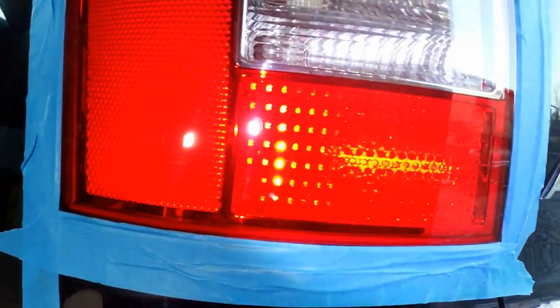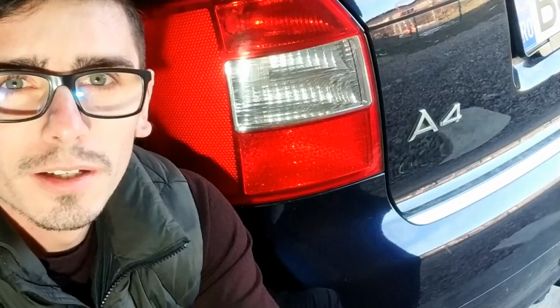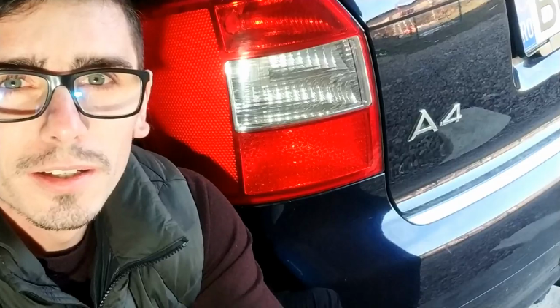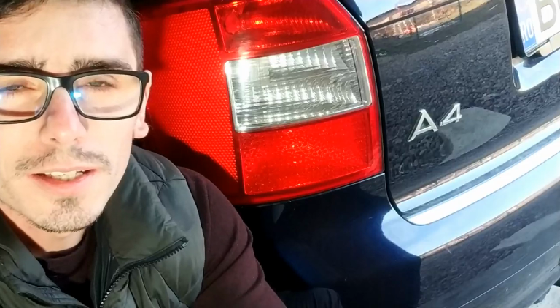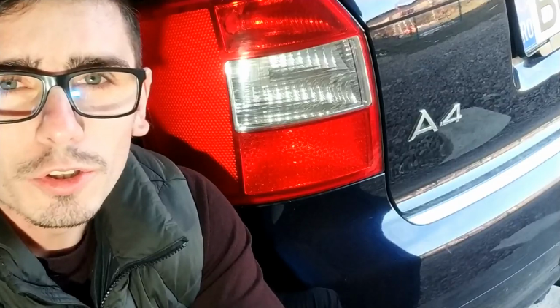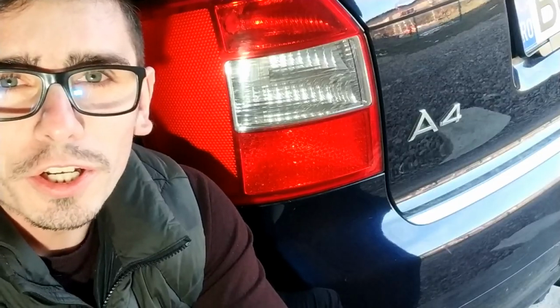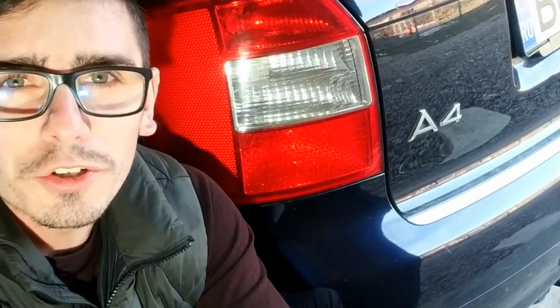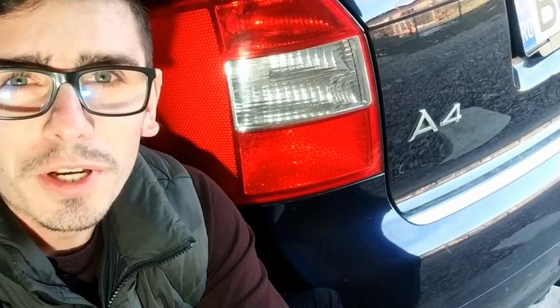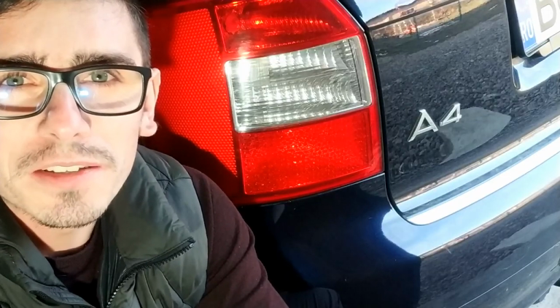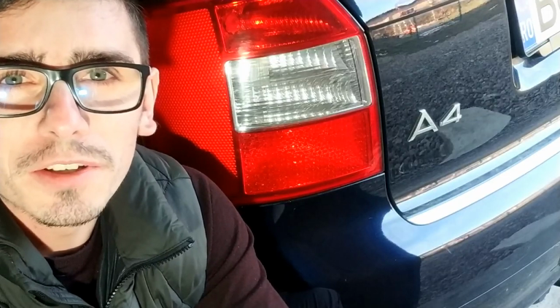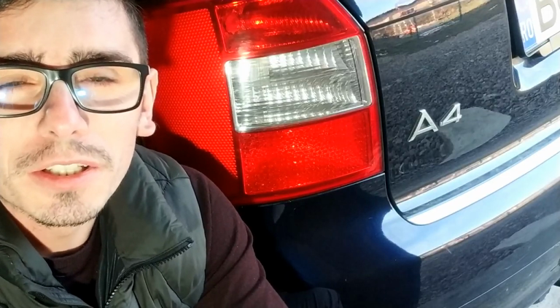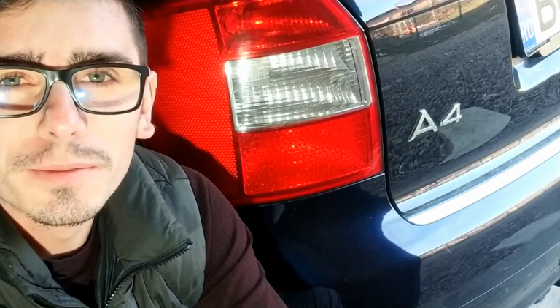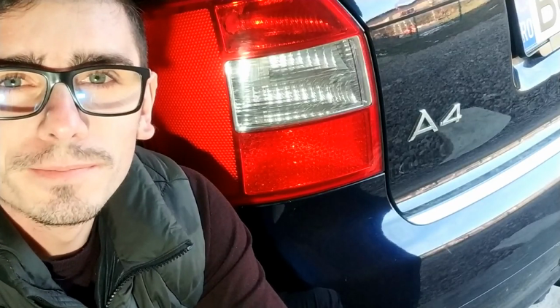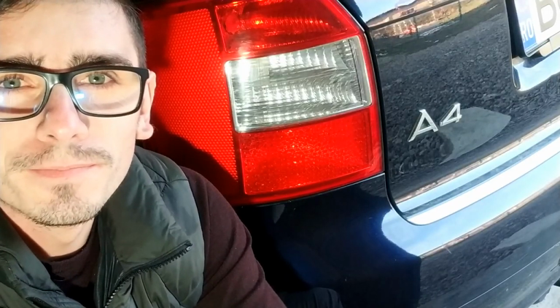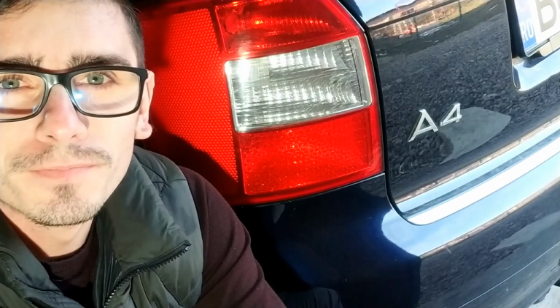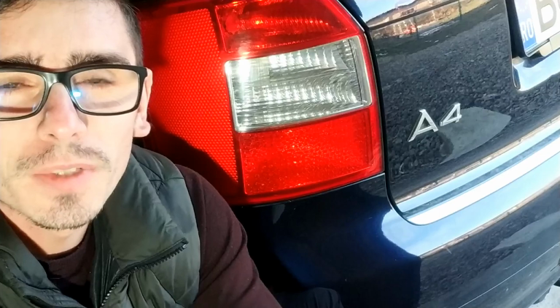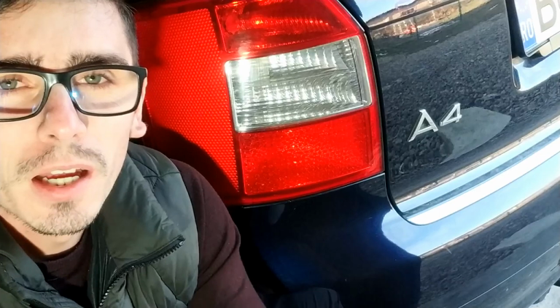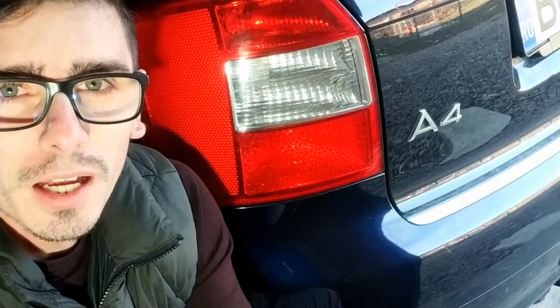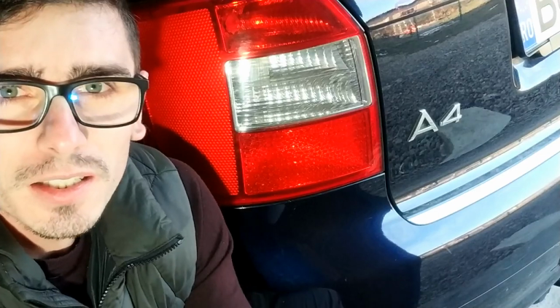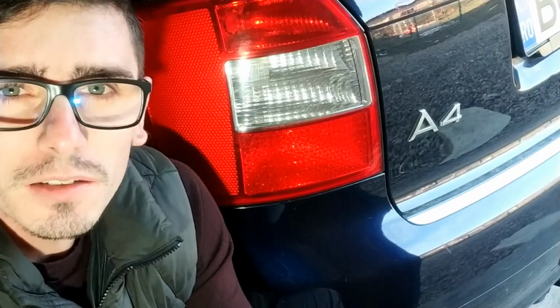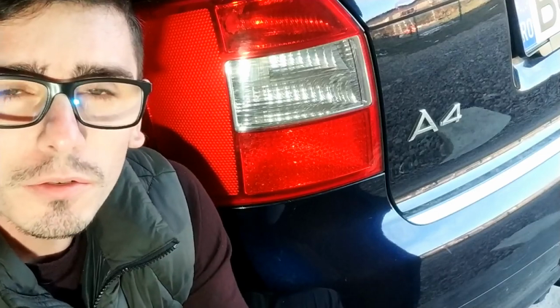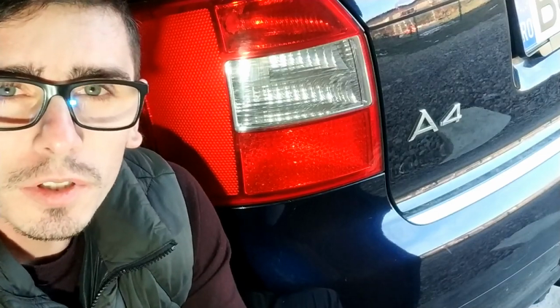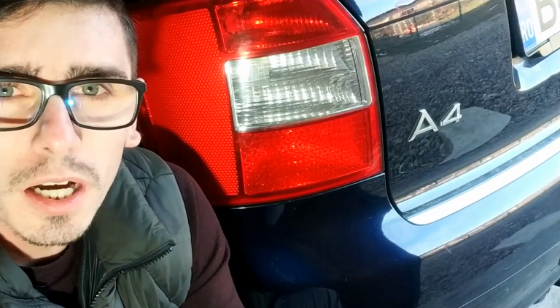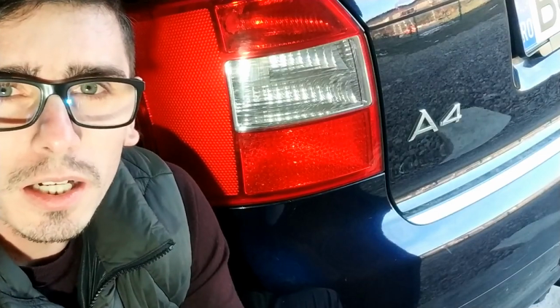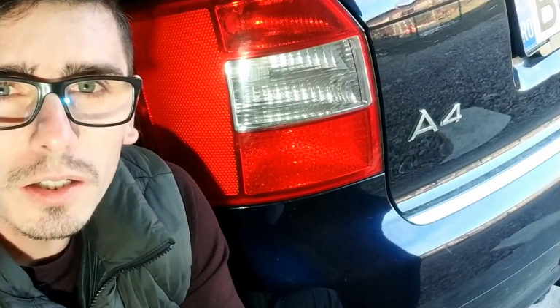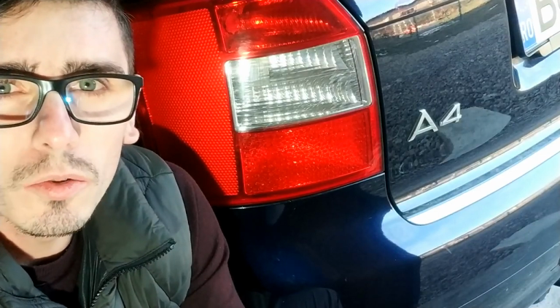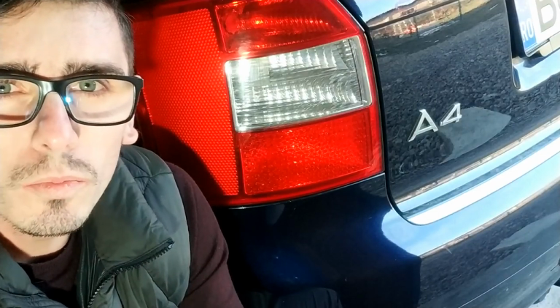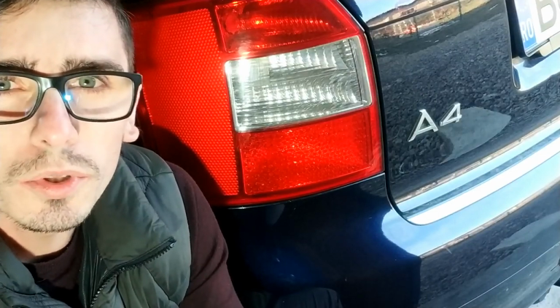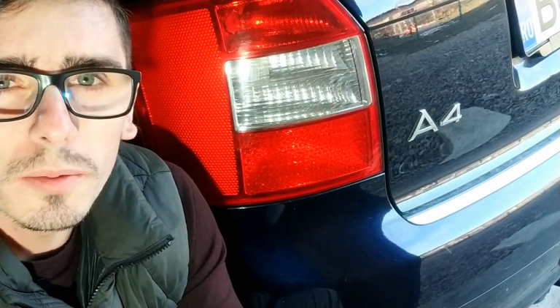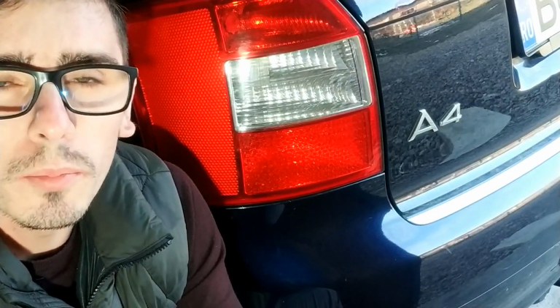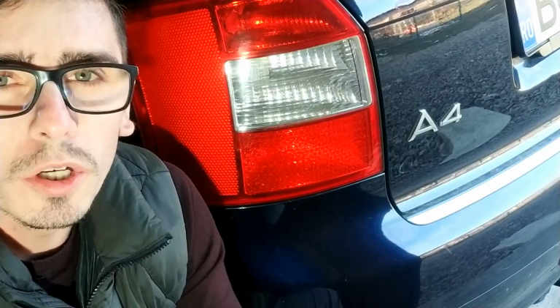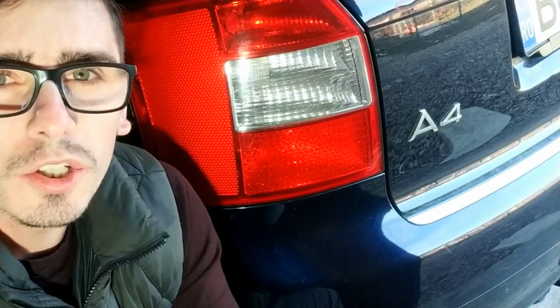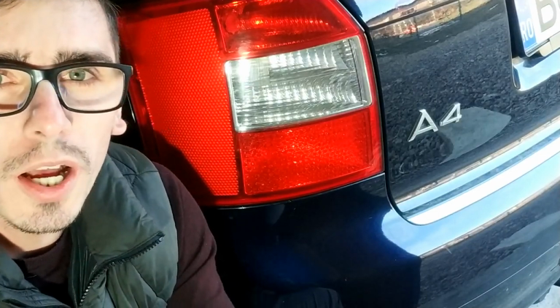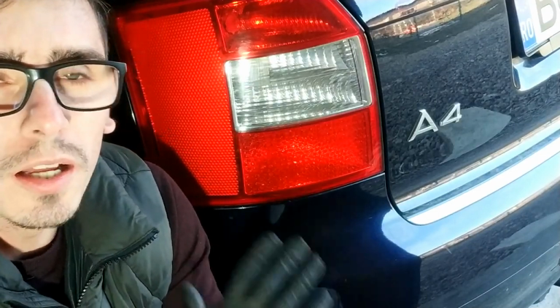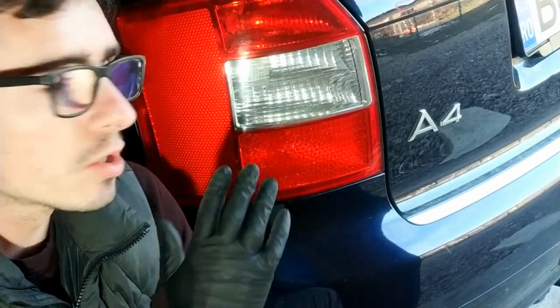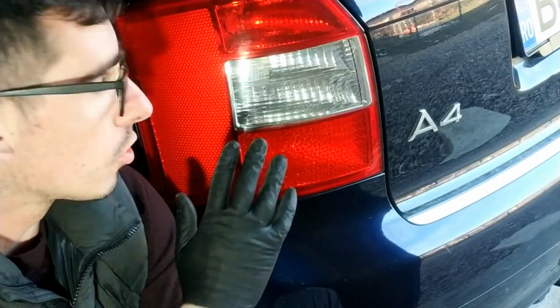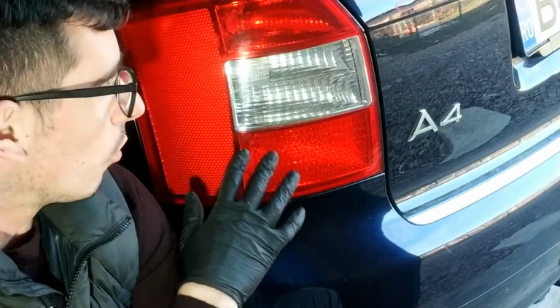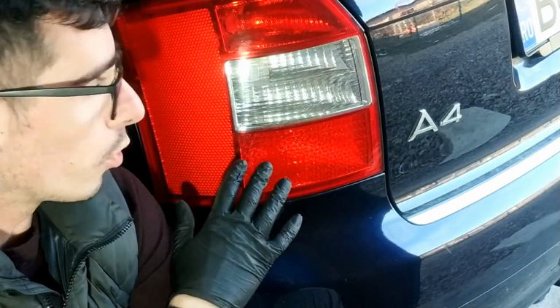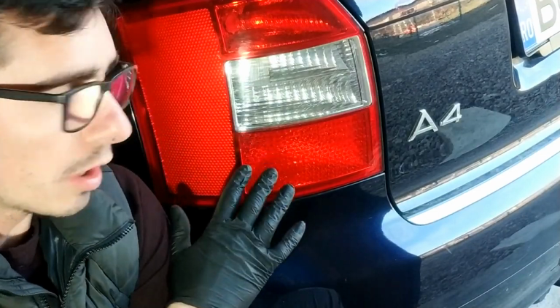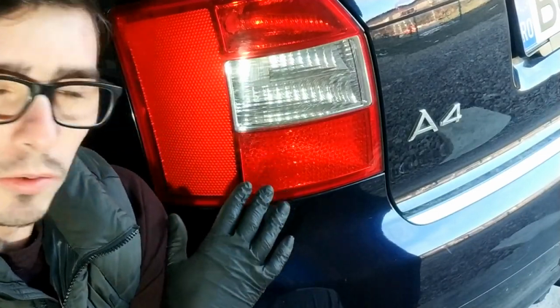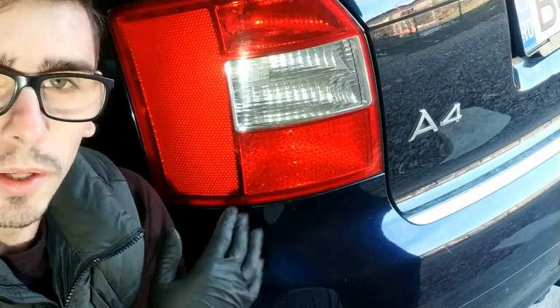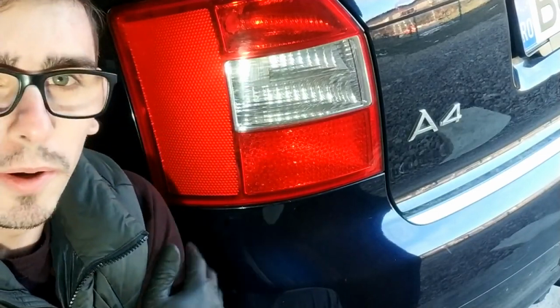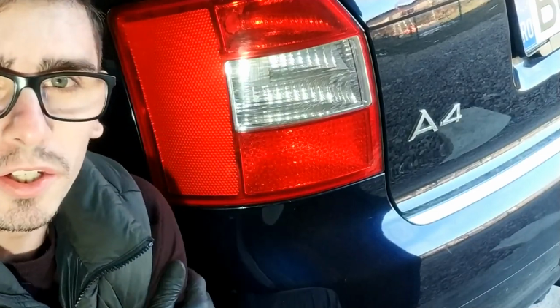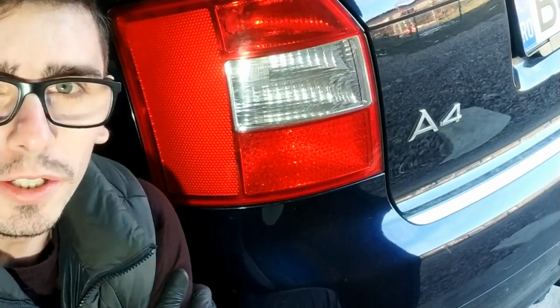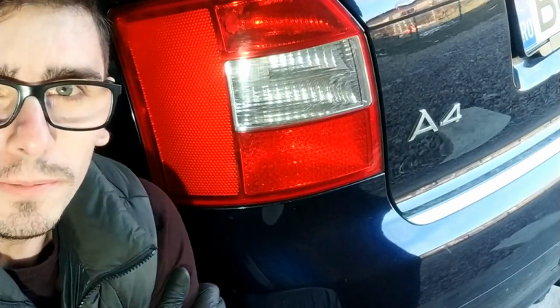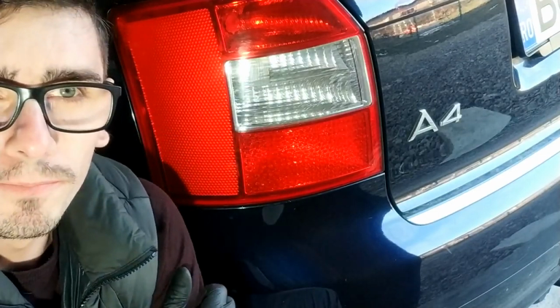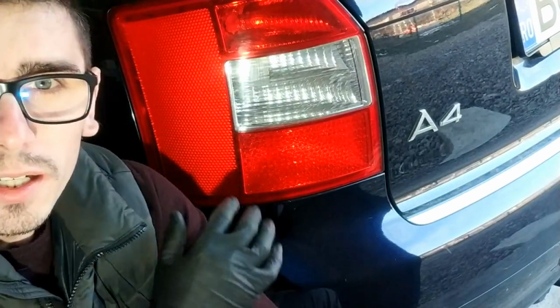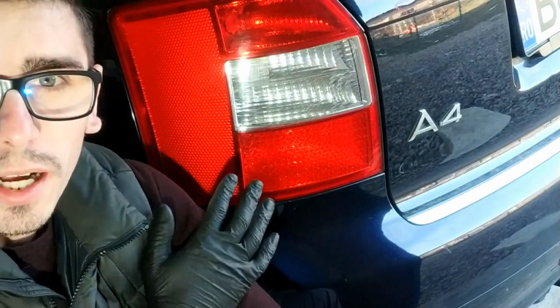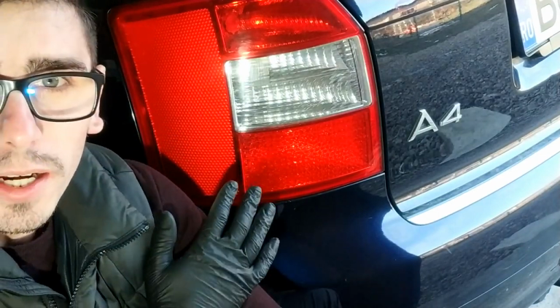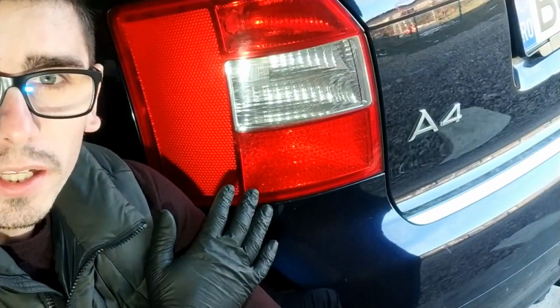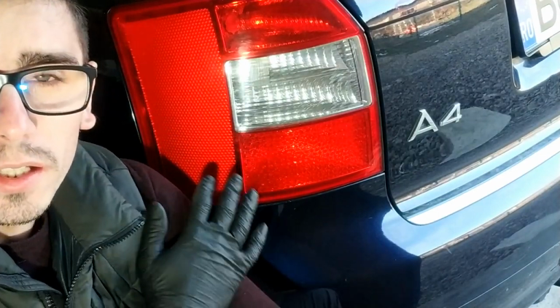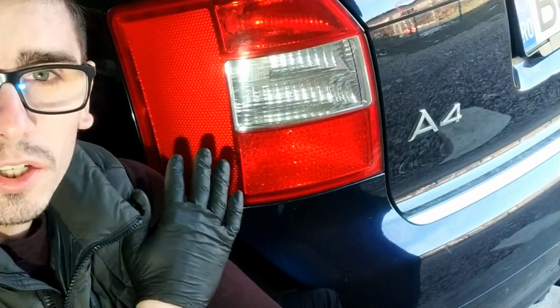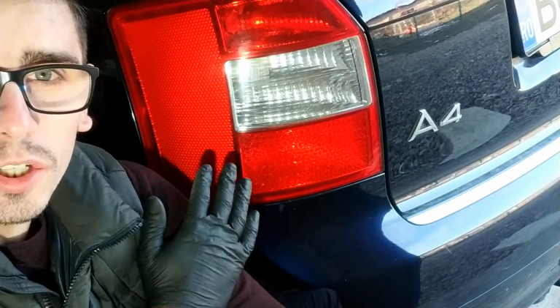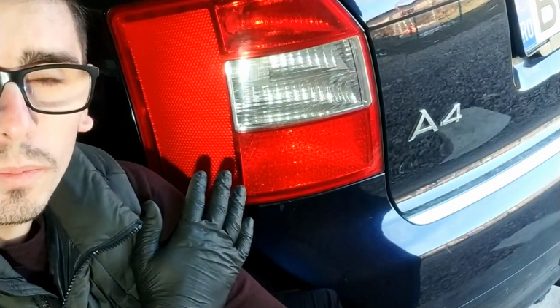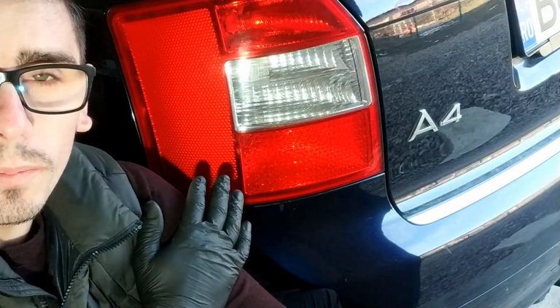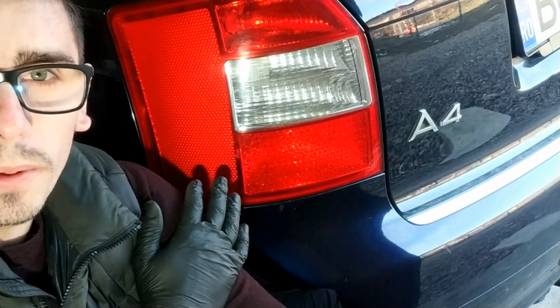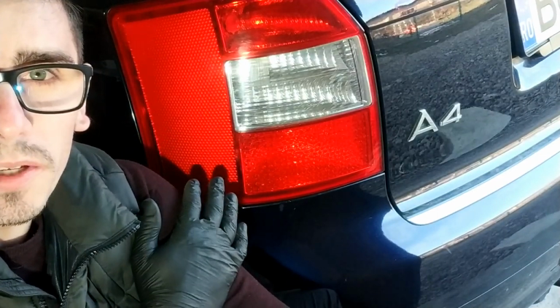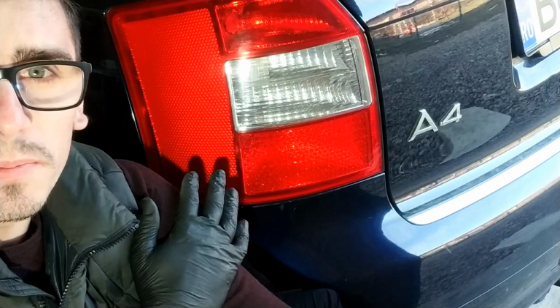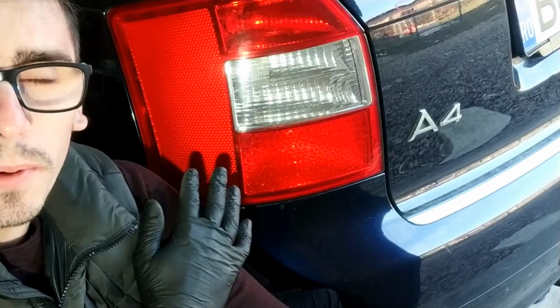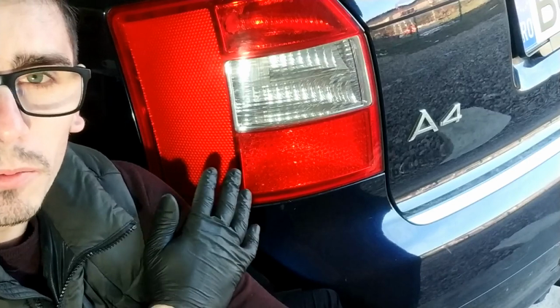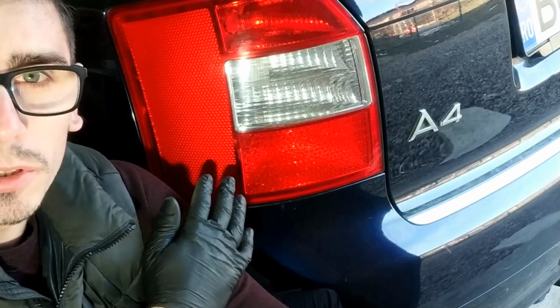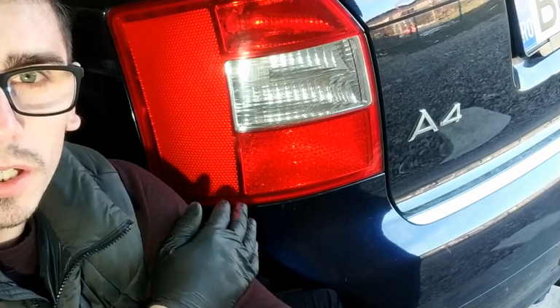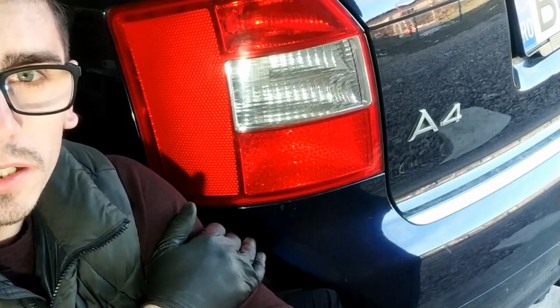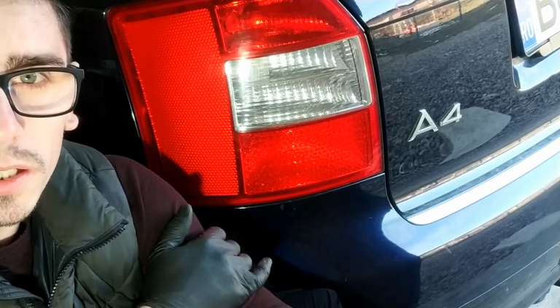Hello and welcome! Today we will see how we can polish the tail lights of a car, which, although they are not always noticed, they can degrade over time.